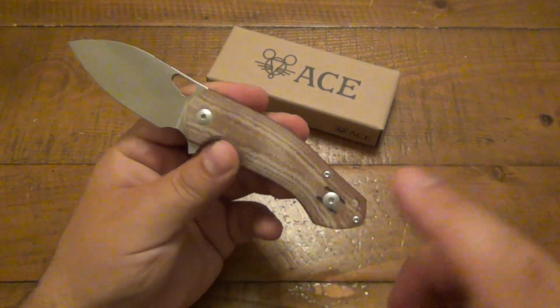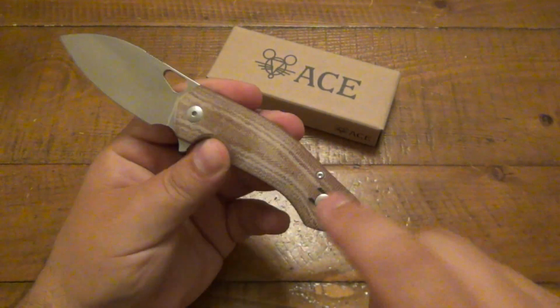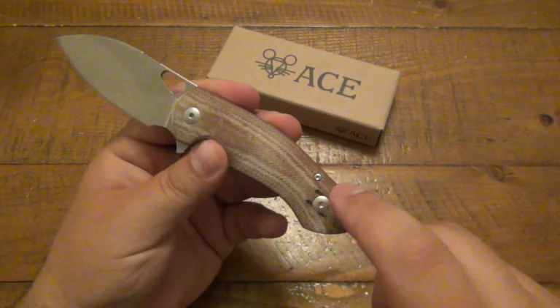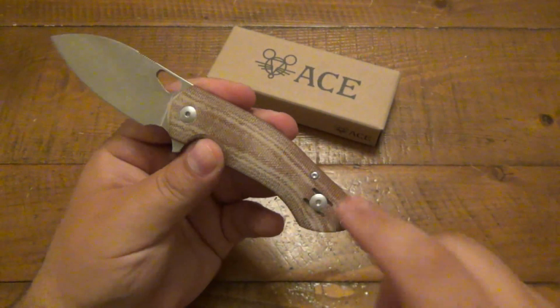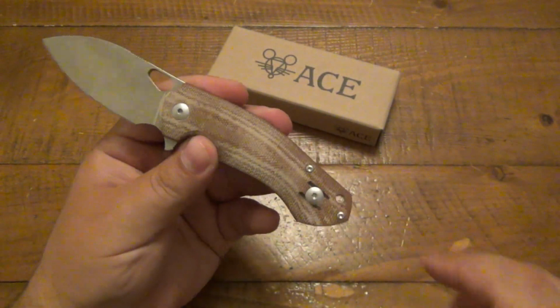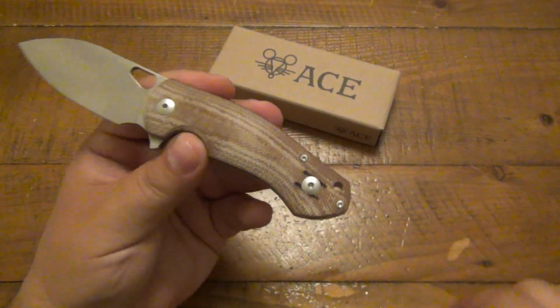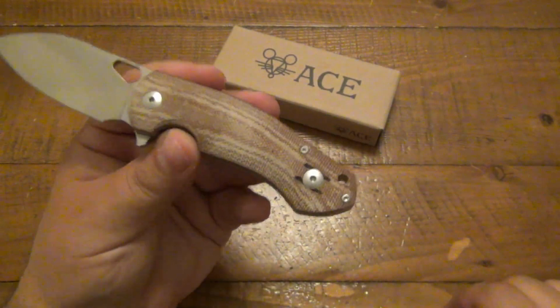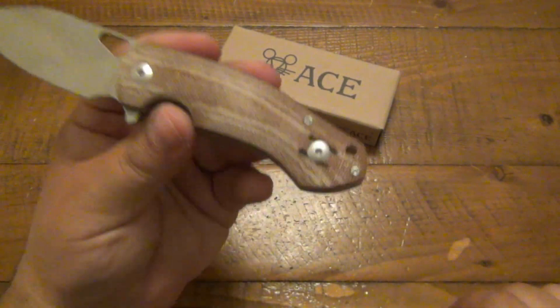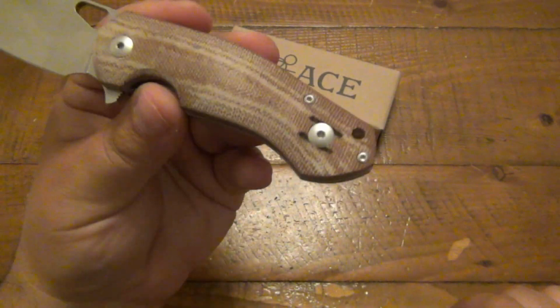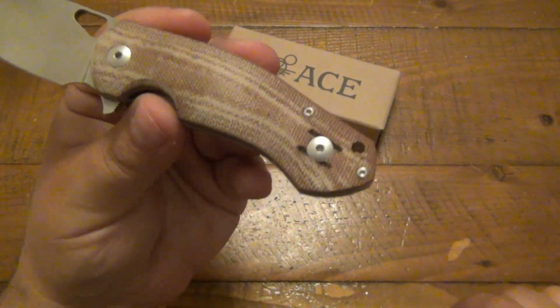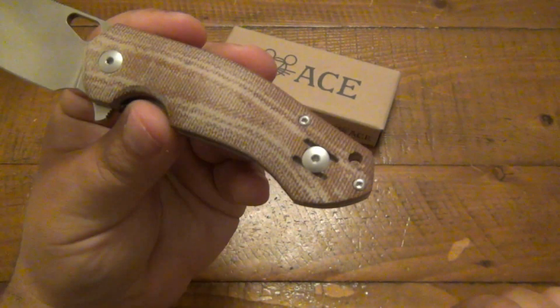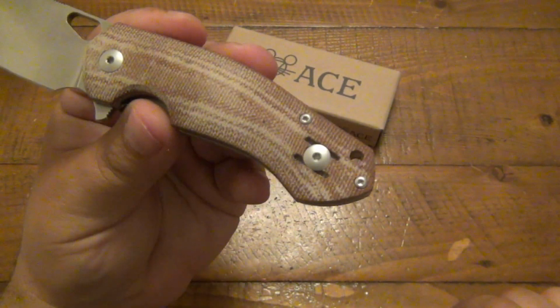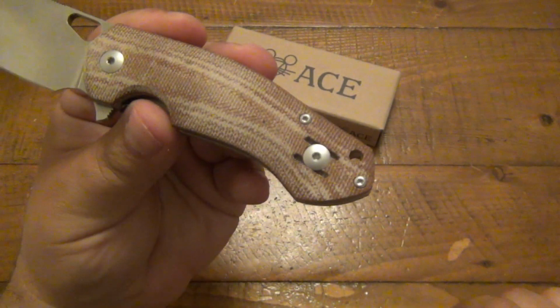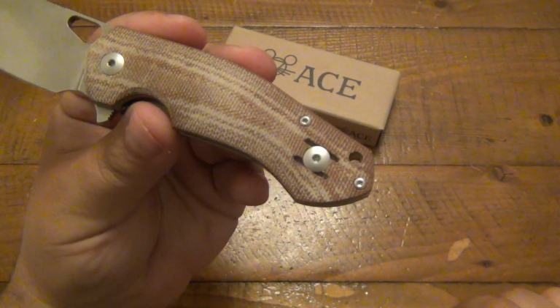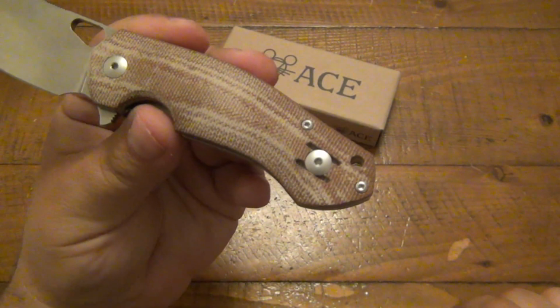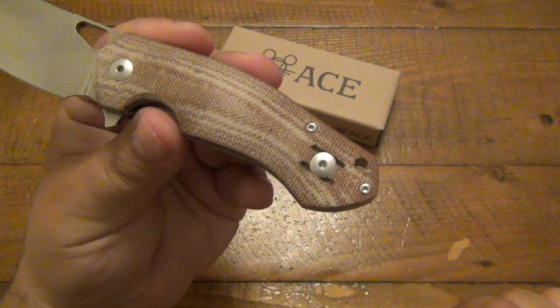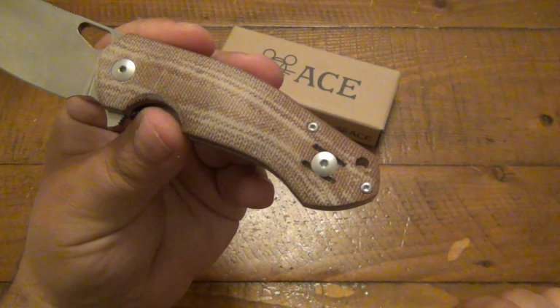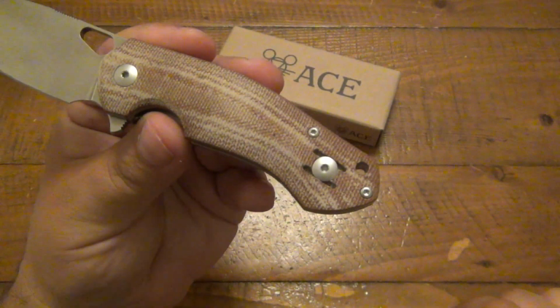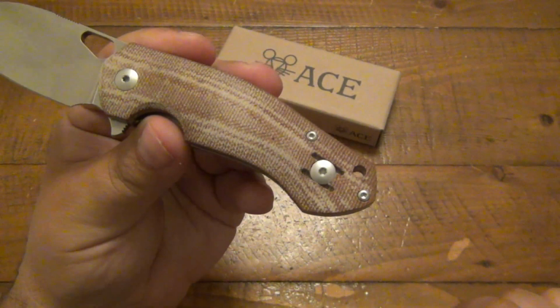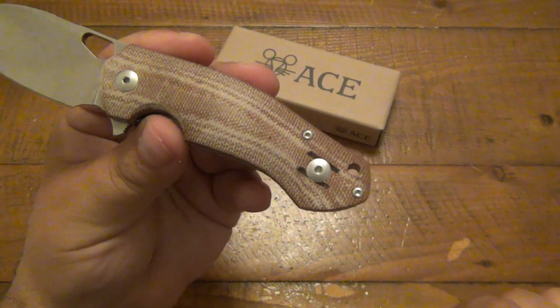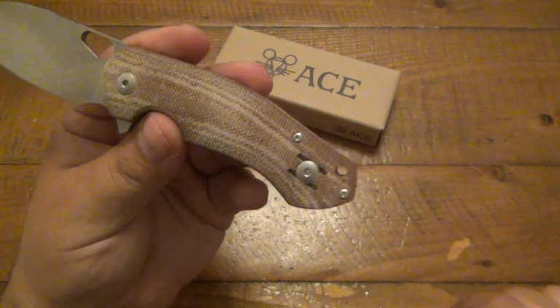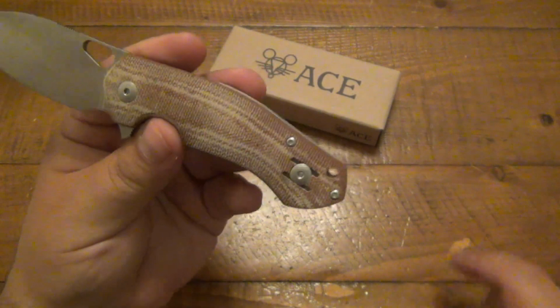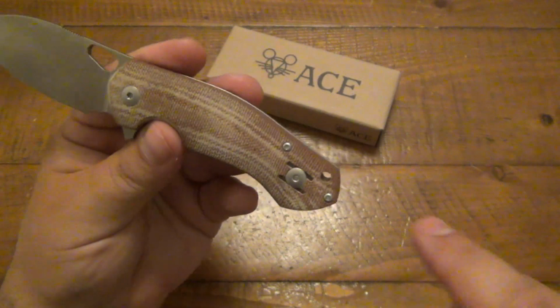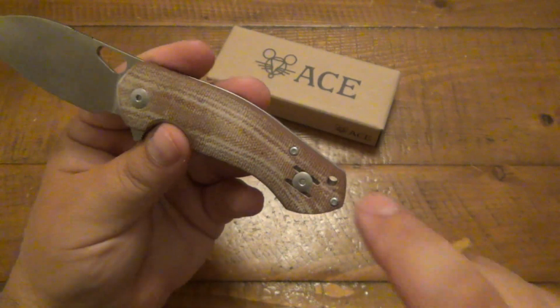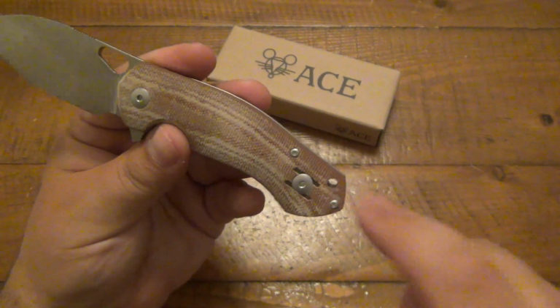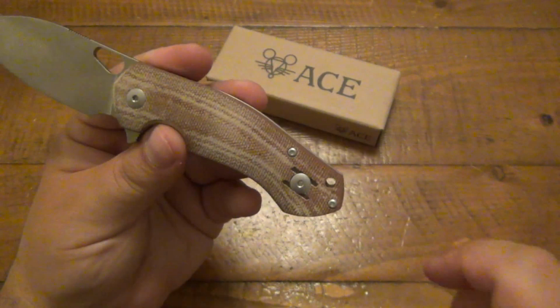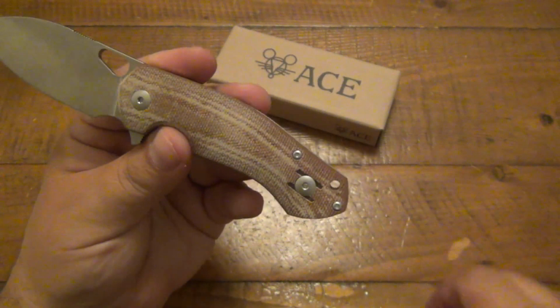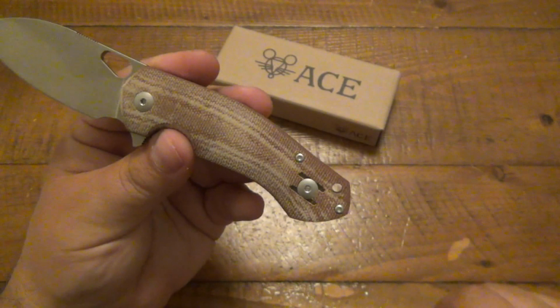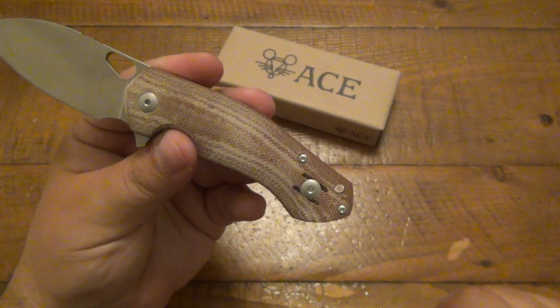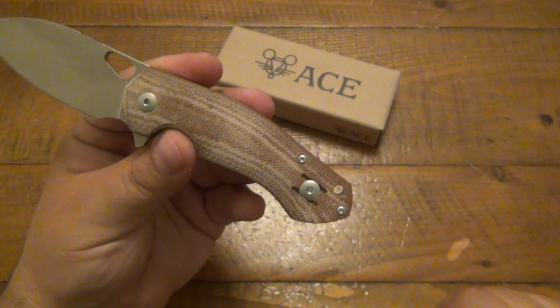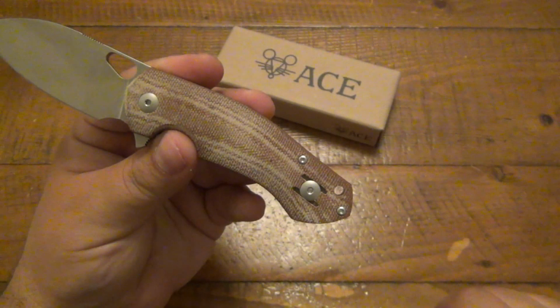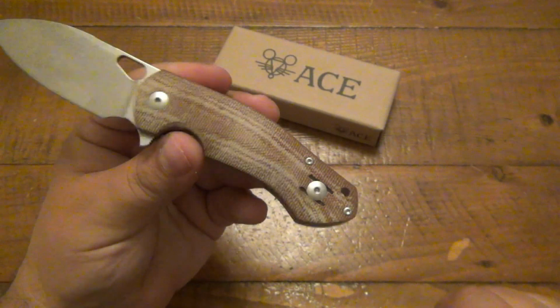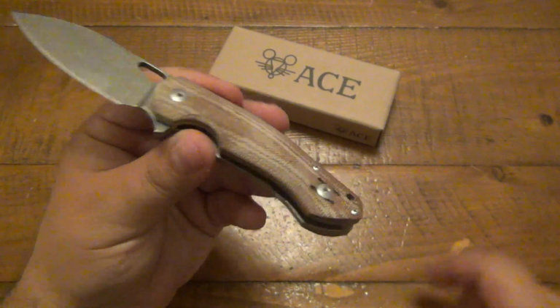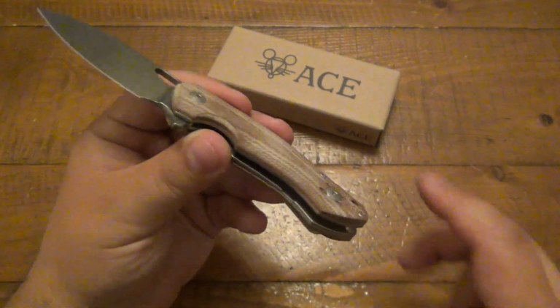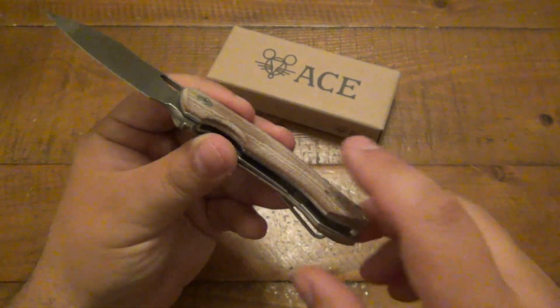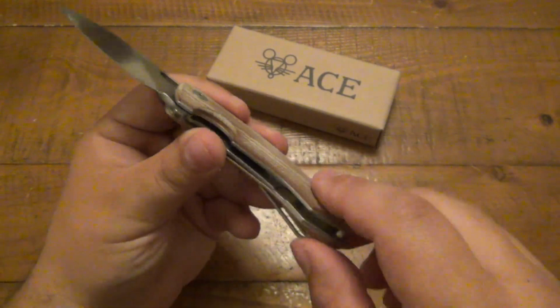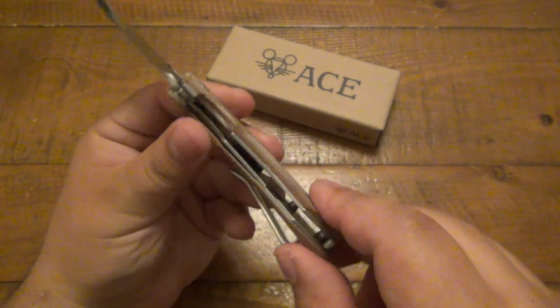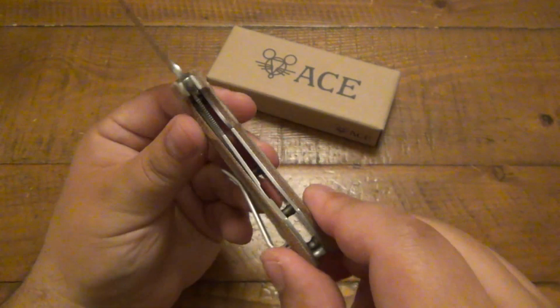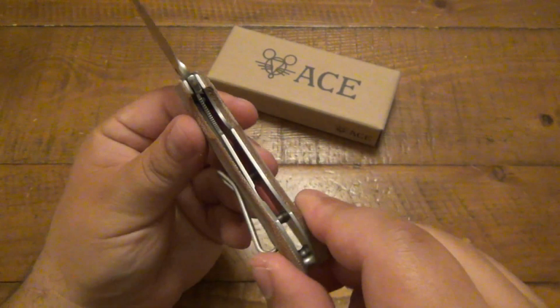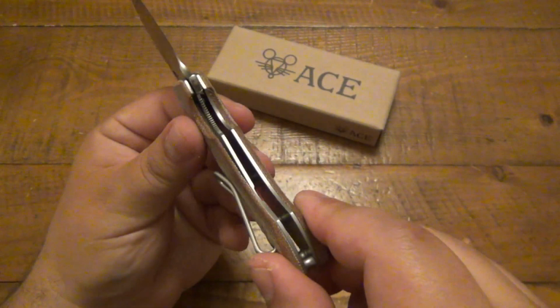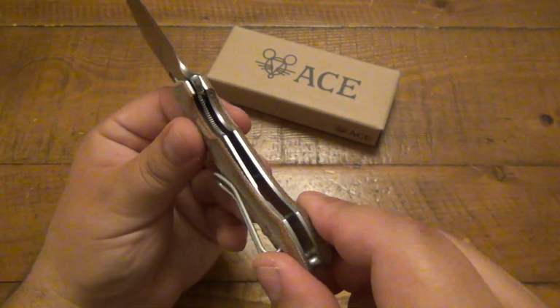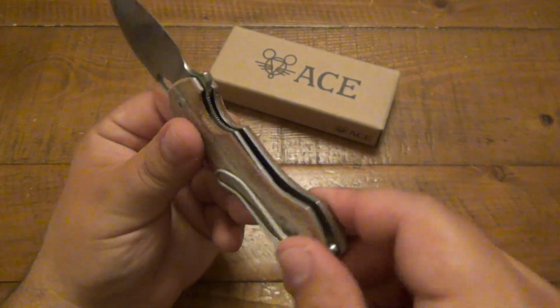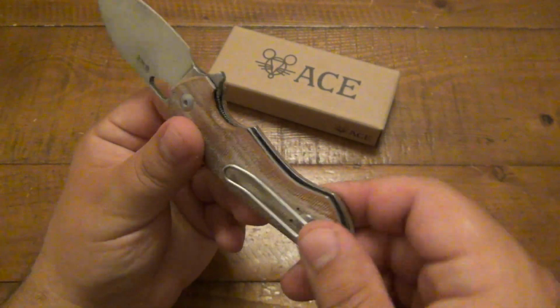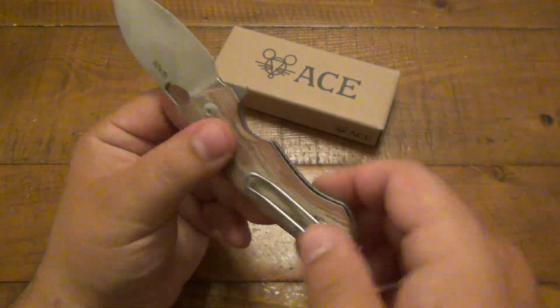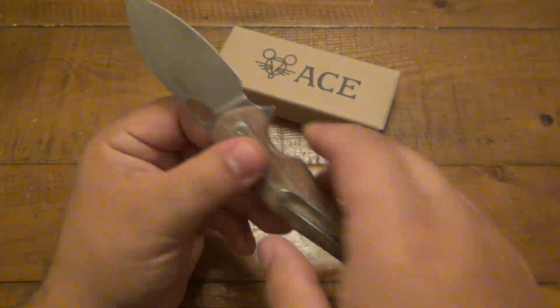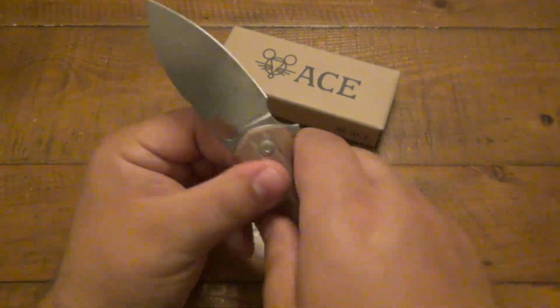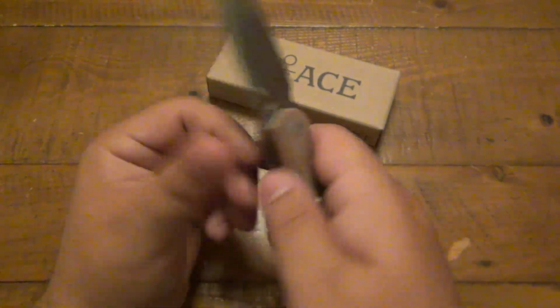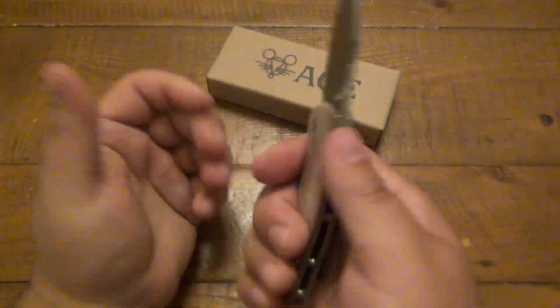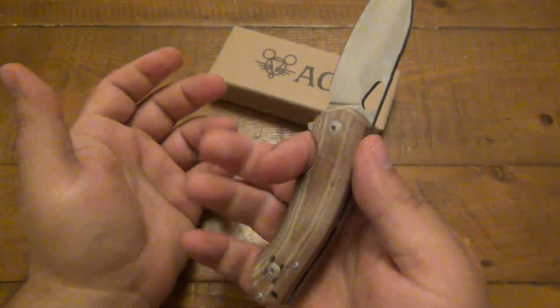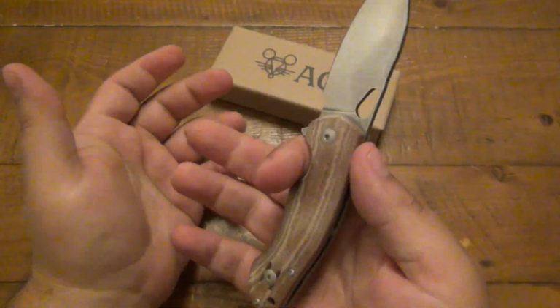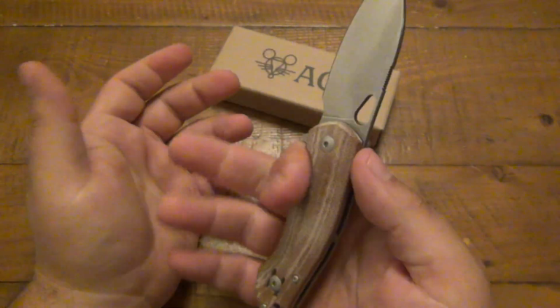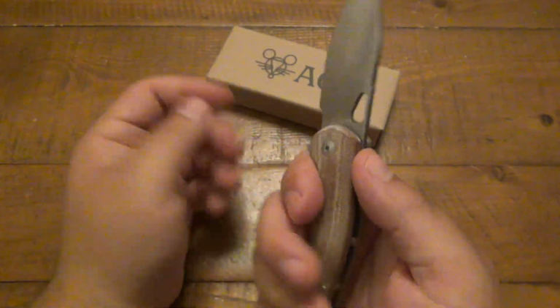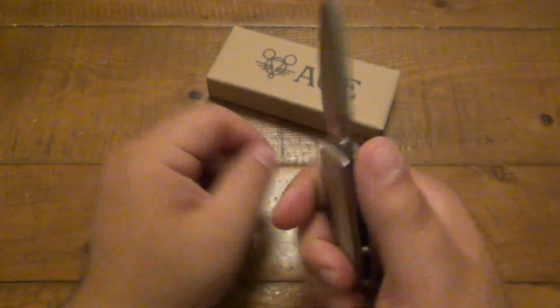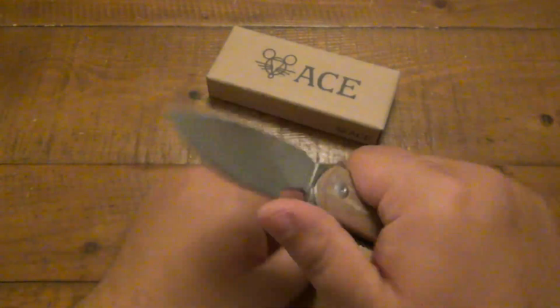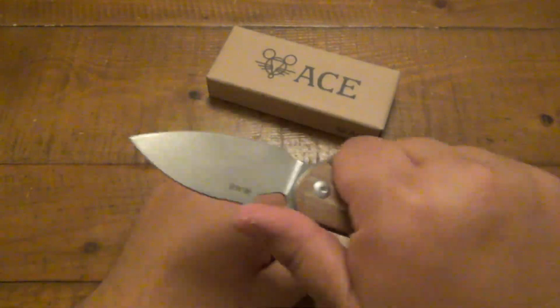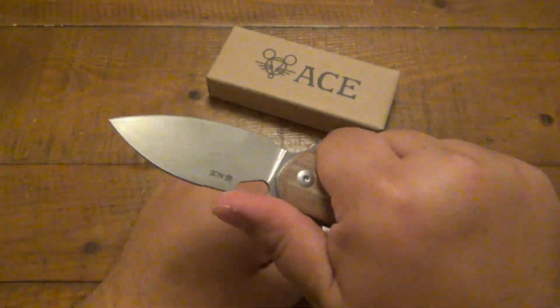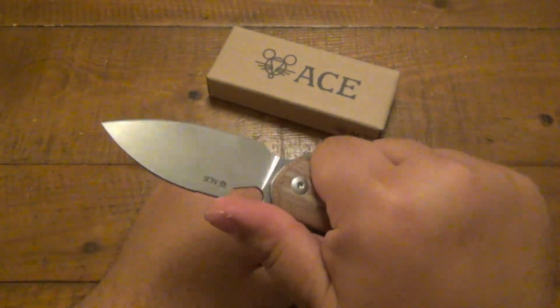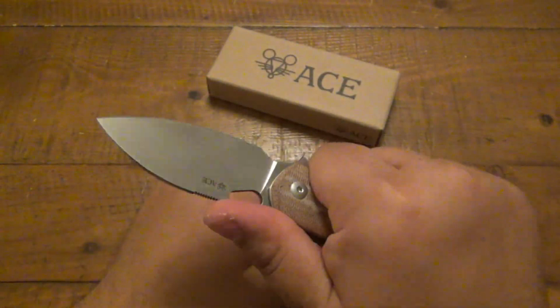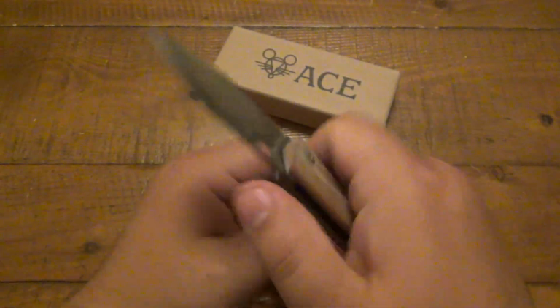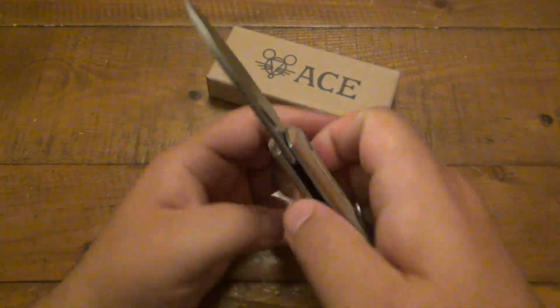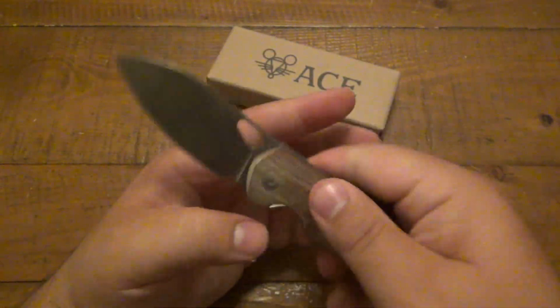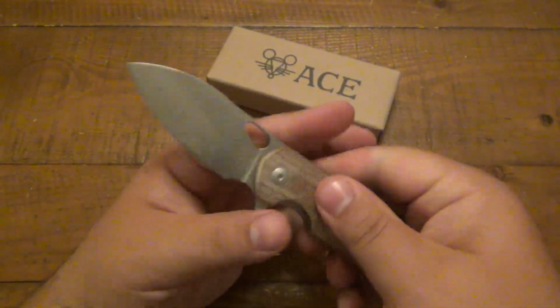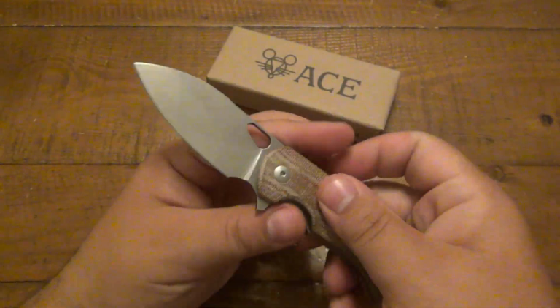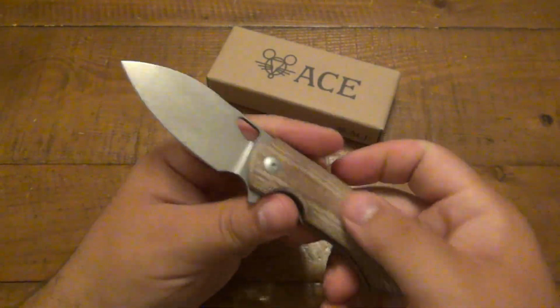Of course, the clip is swappable to the other side if you want. There's a lanyard hole on here. Just all around a really, really nice knife.